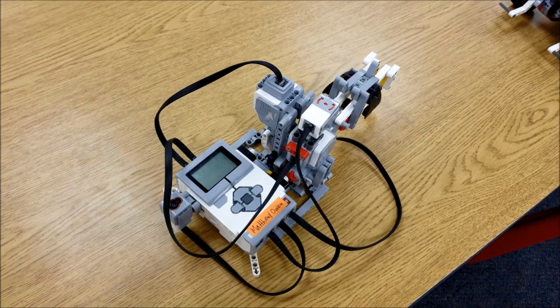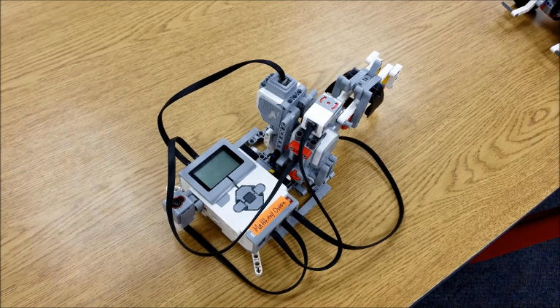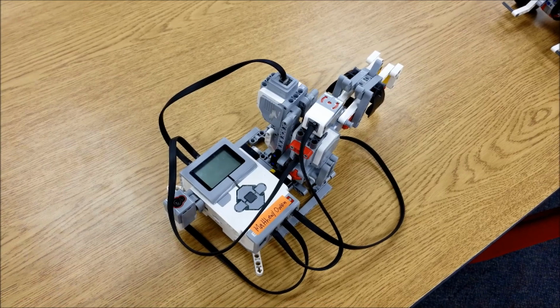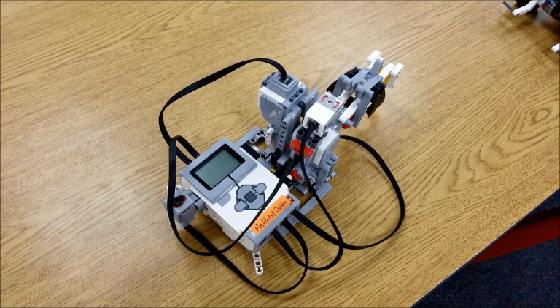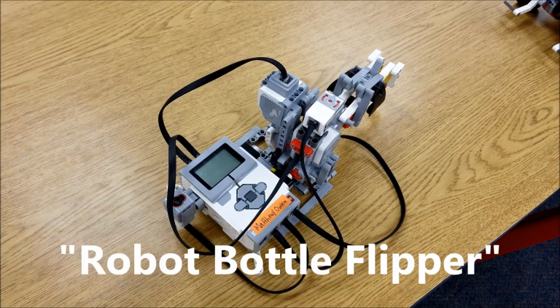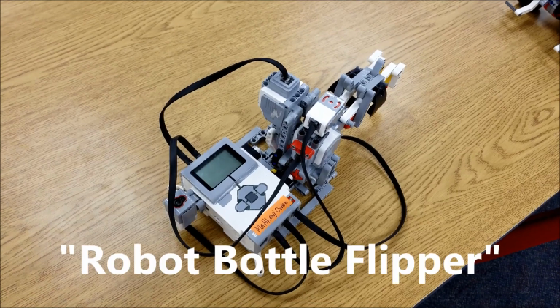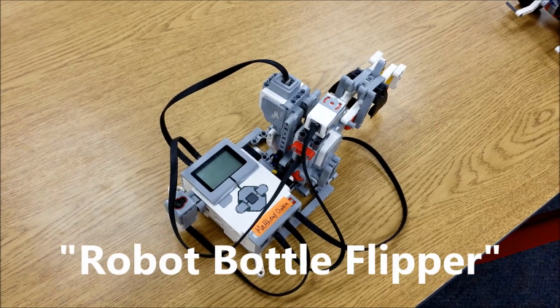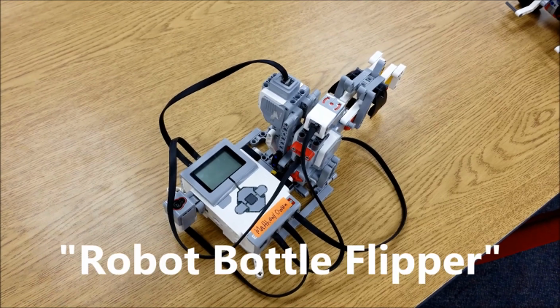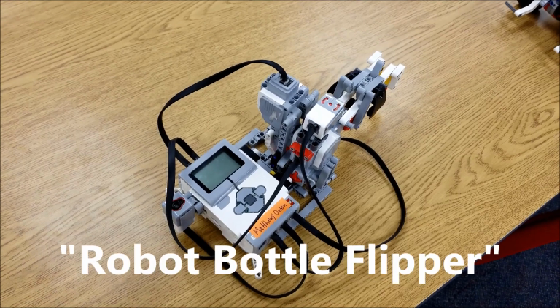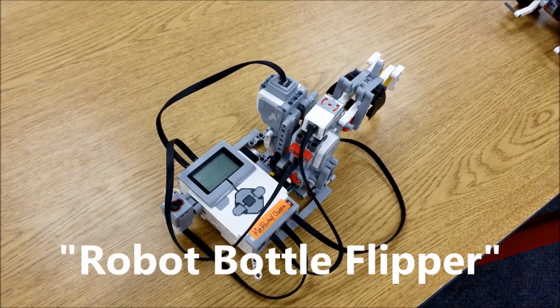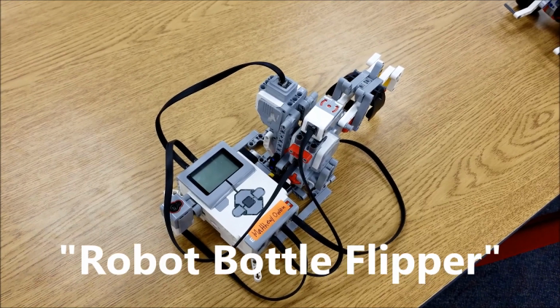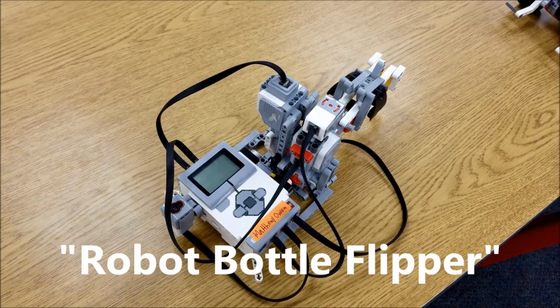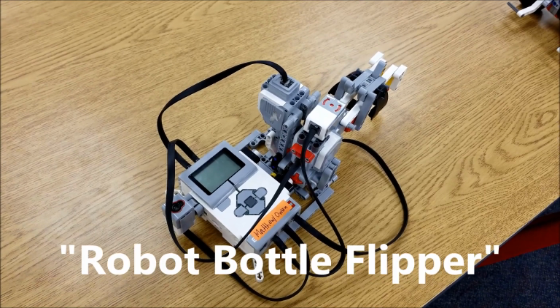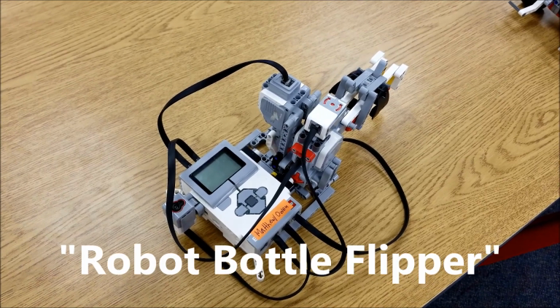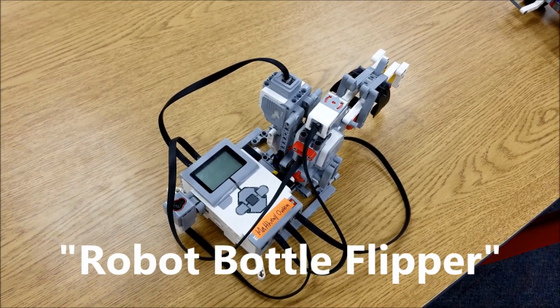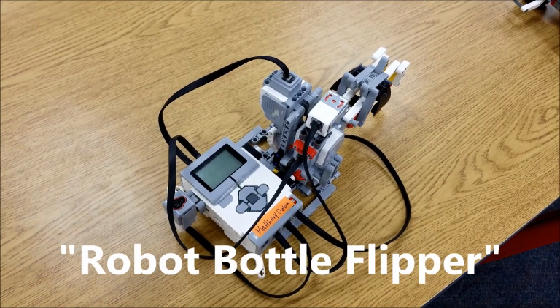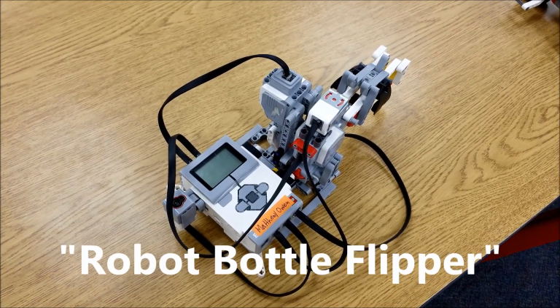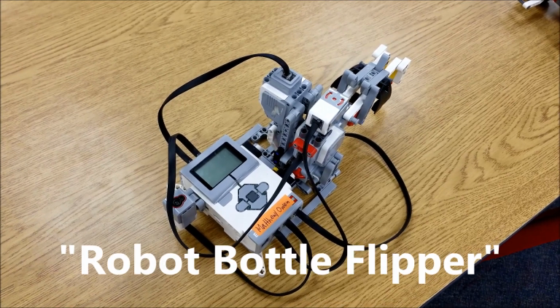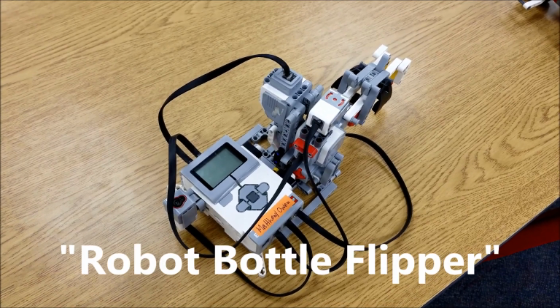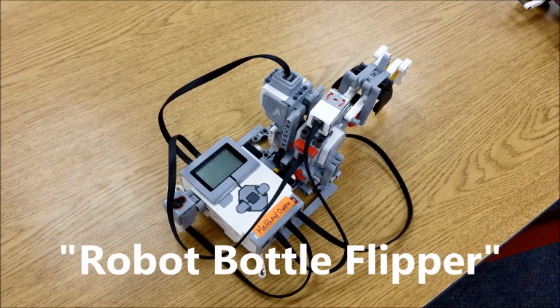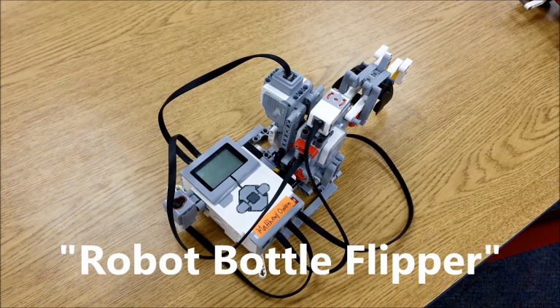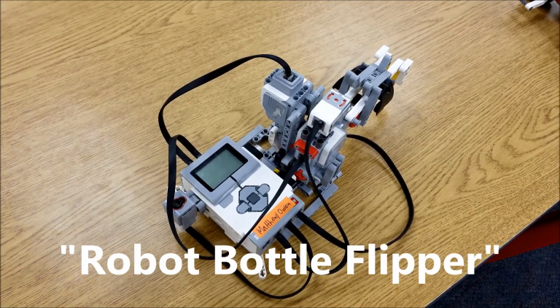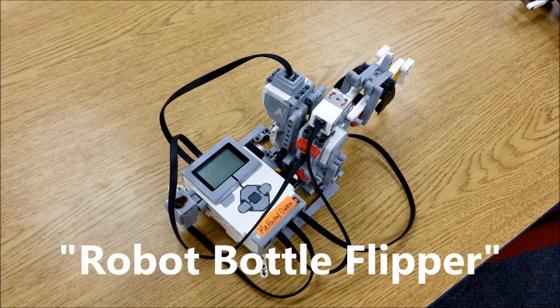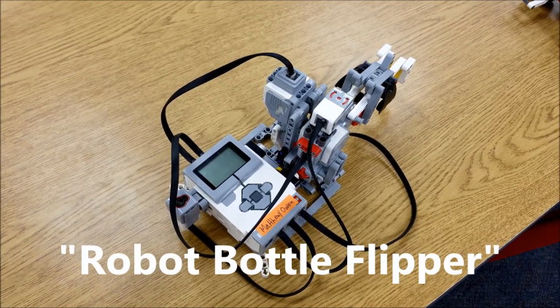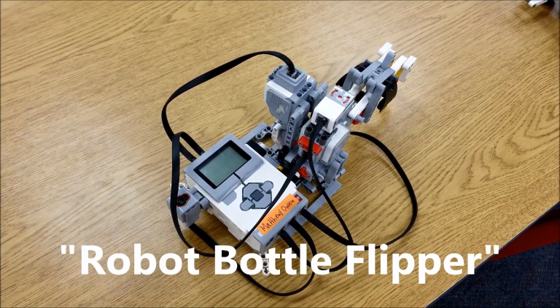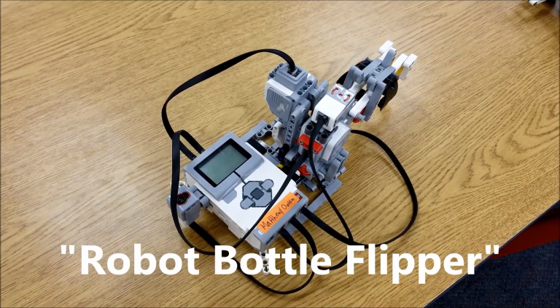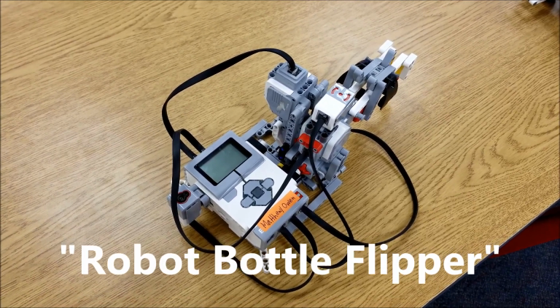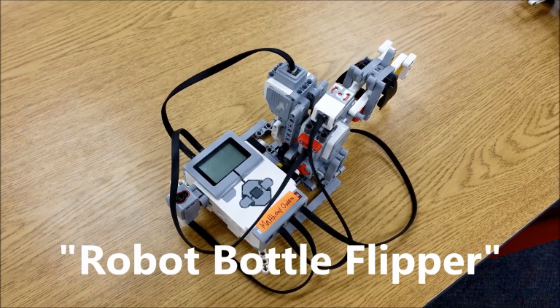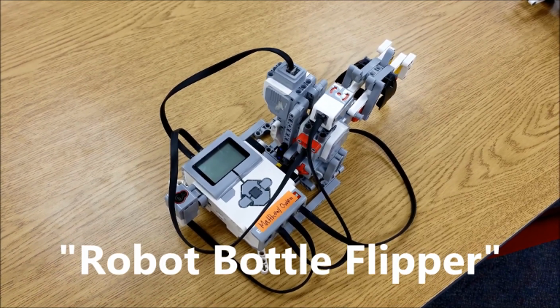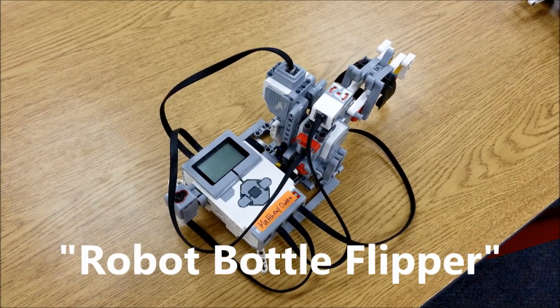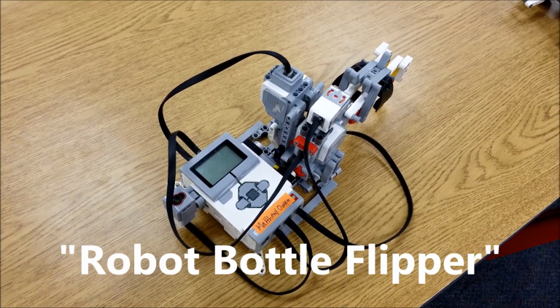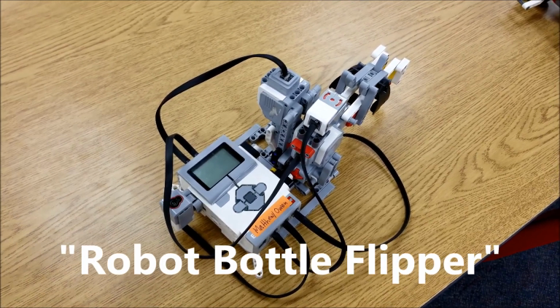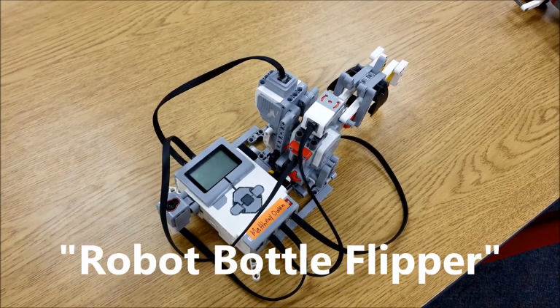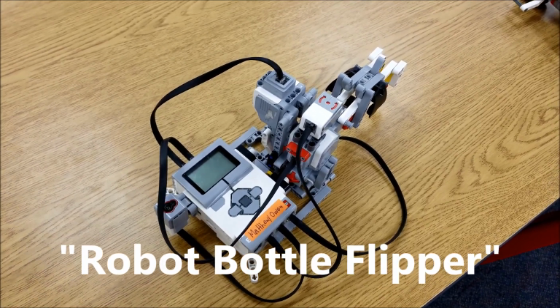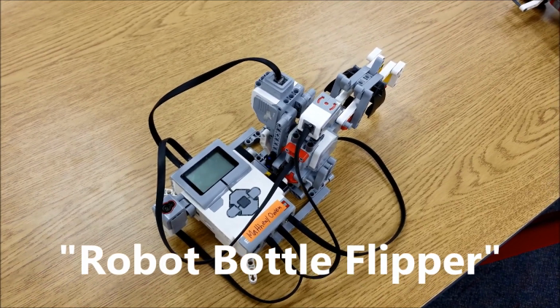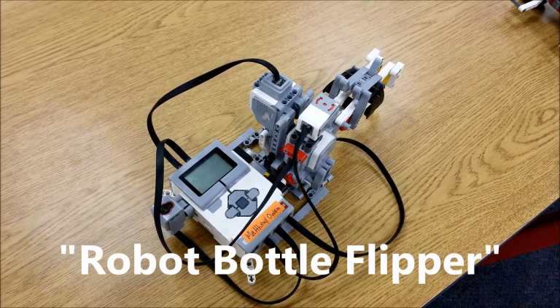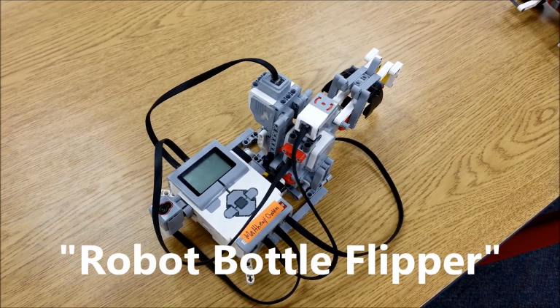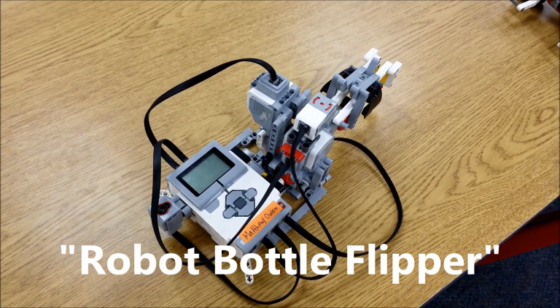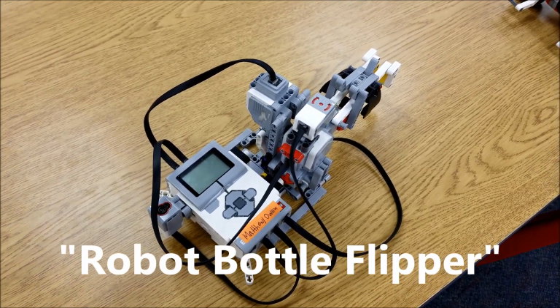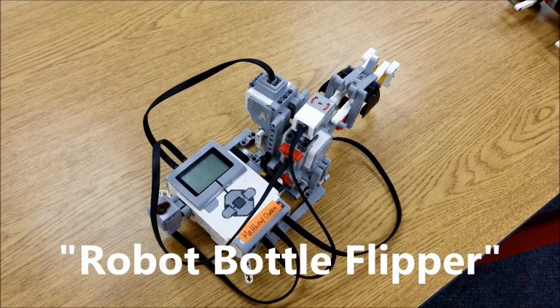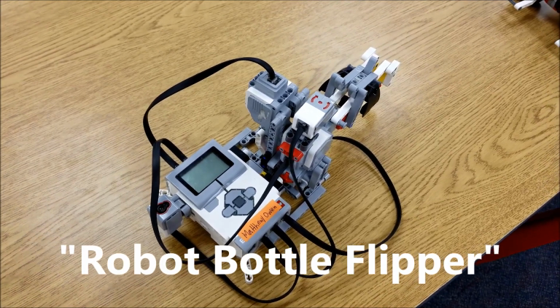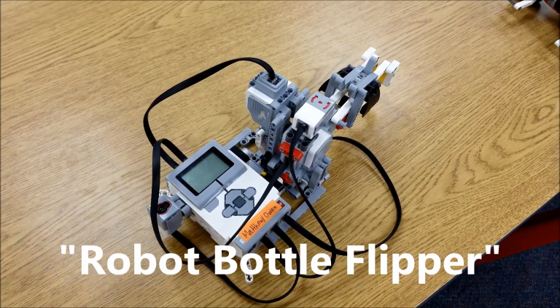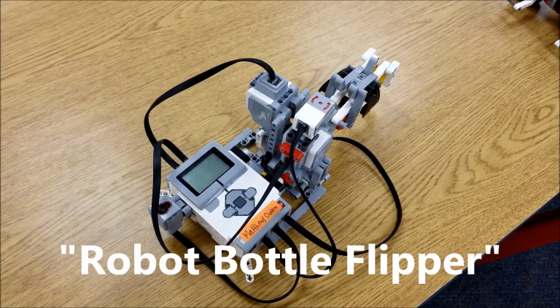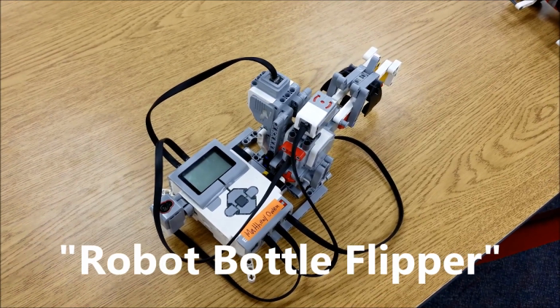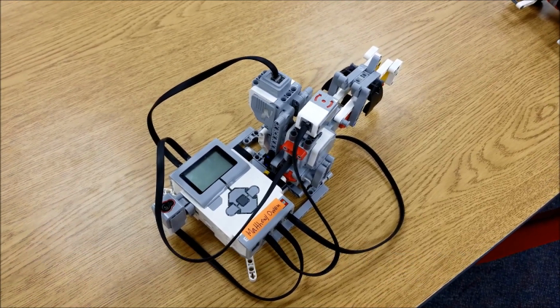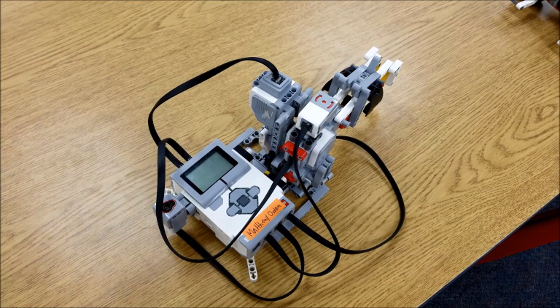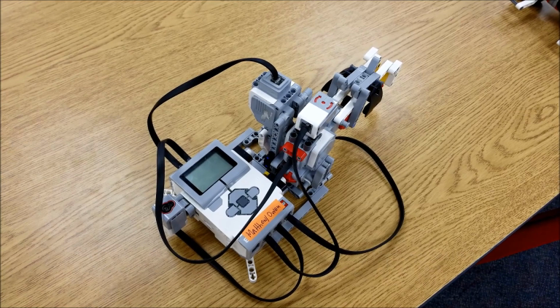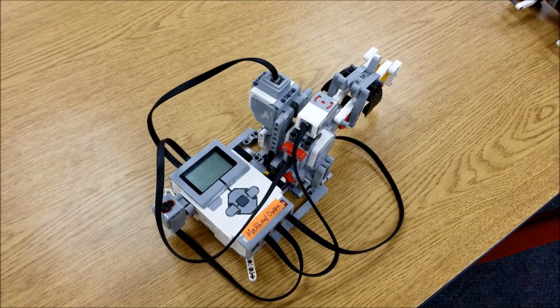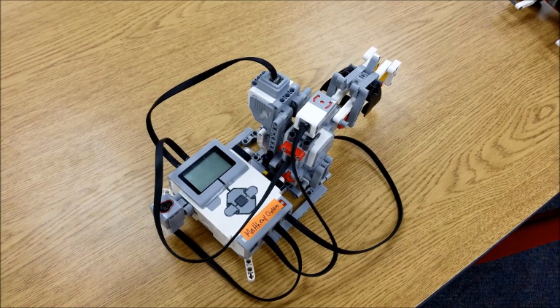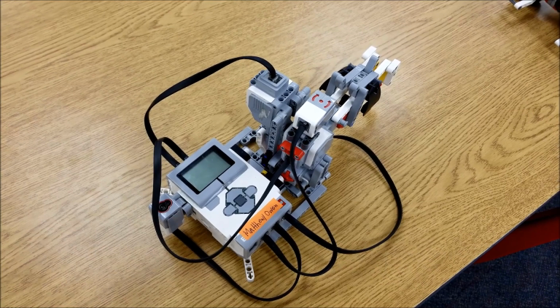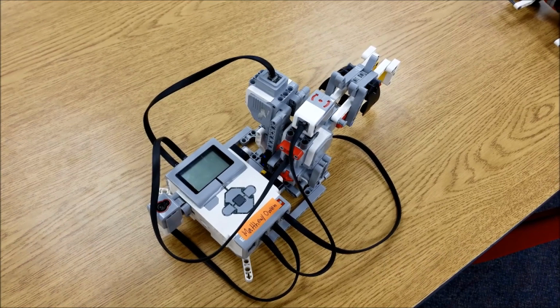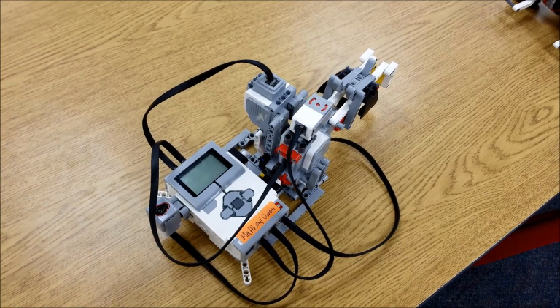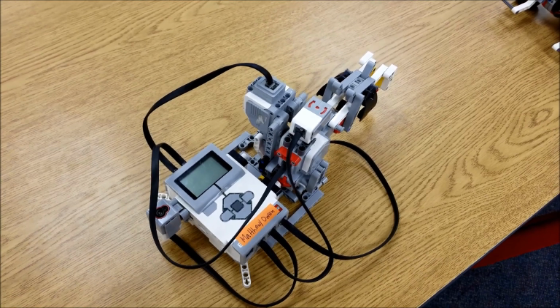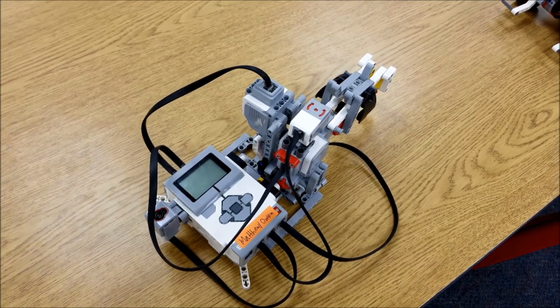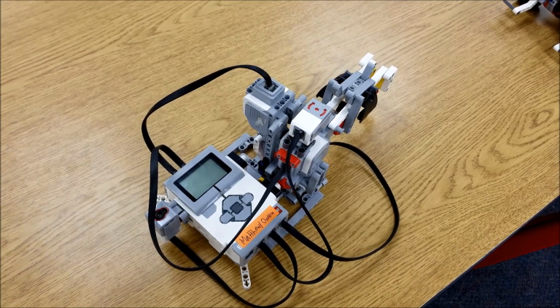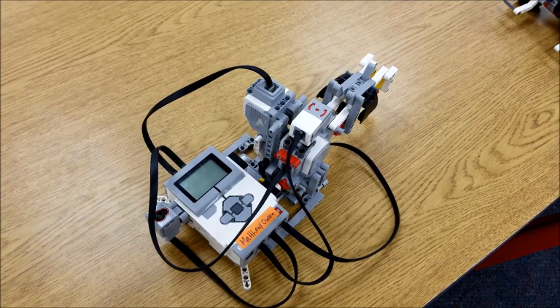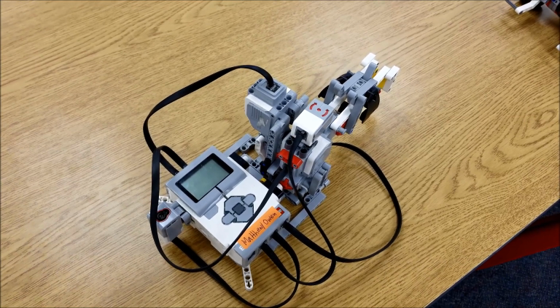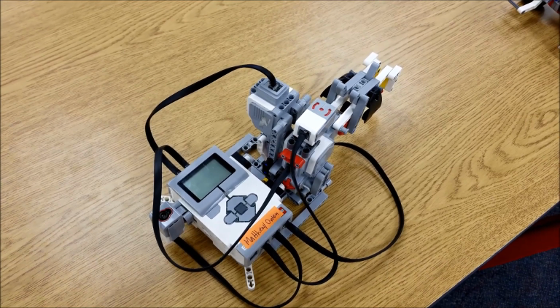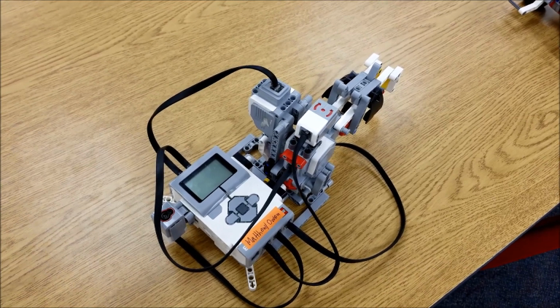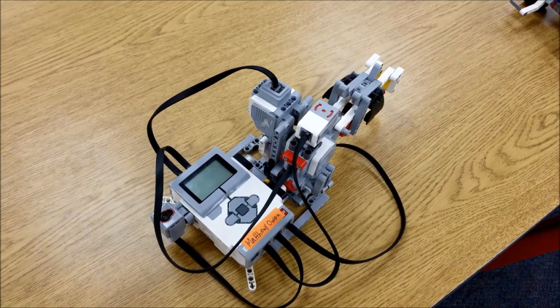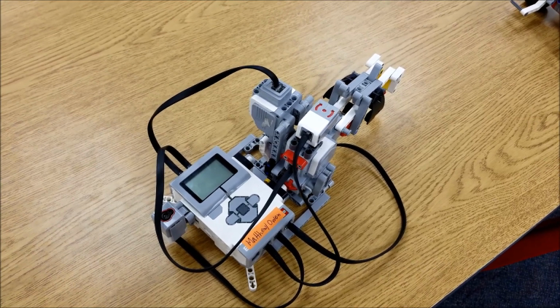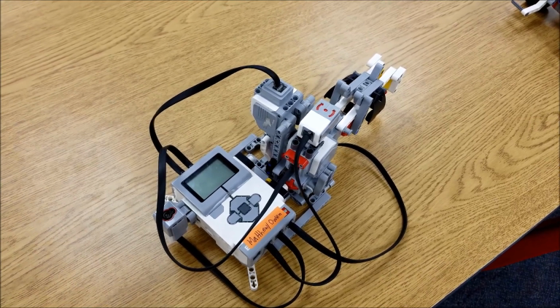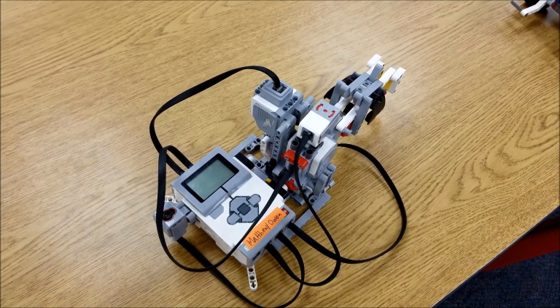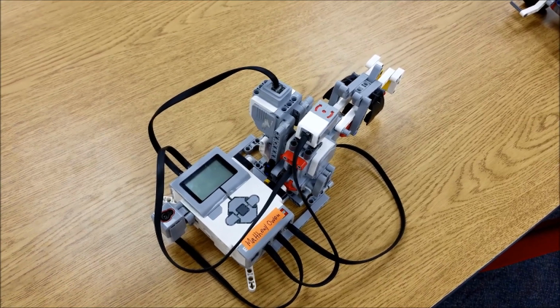This one's gonna be called Robot Bottle Flipper. This robot, which is the pick and place, he's gonna flip the bottle himself.